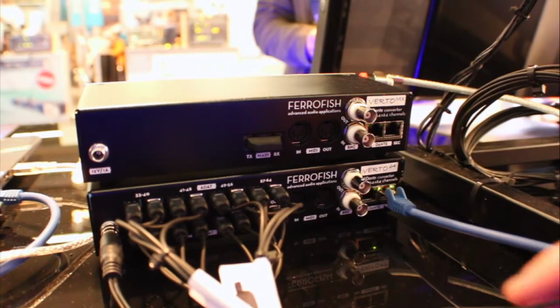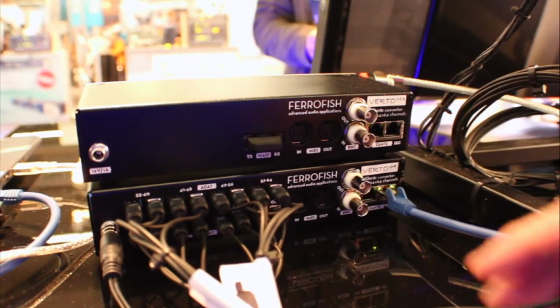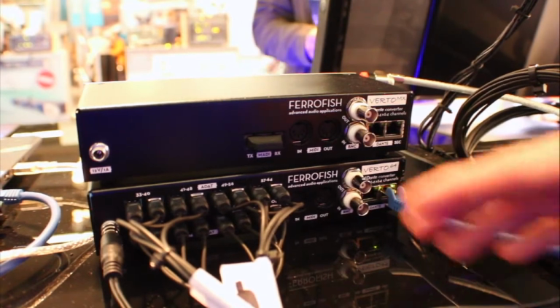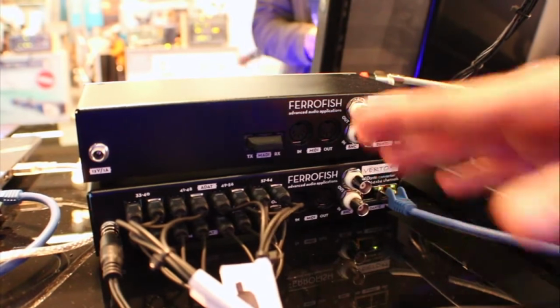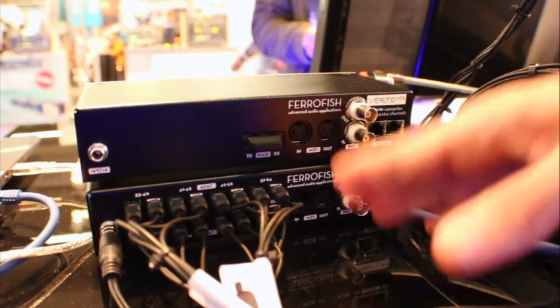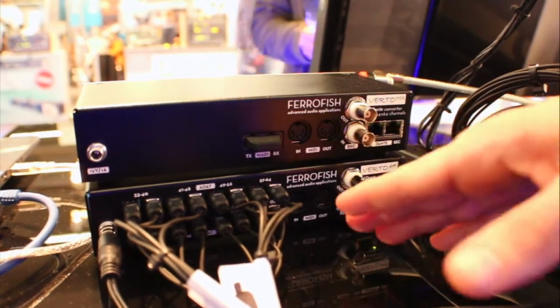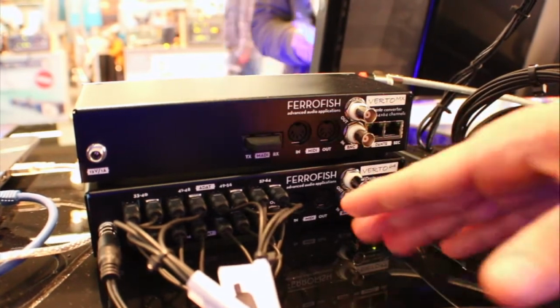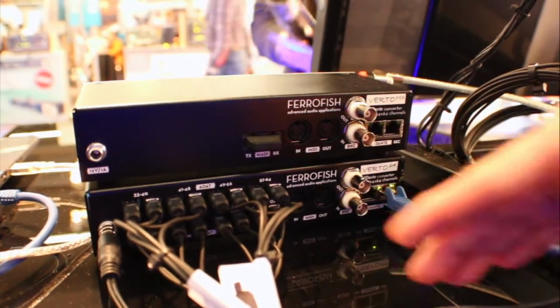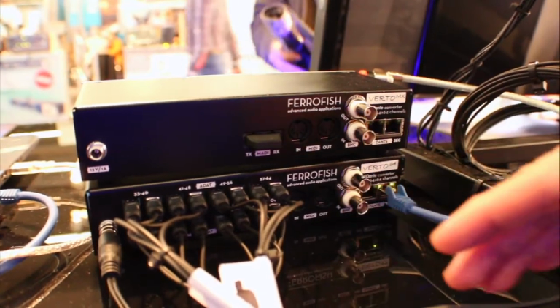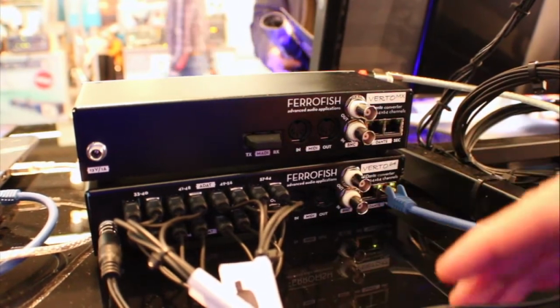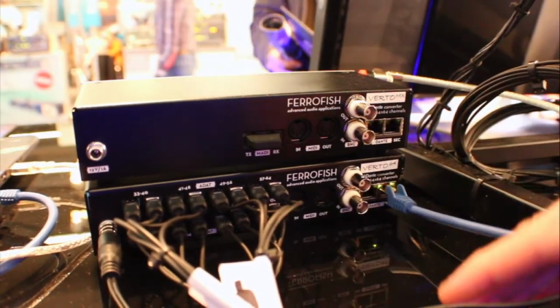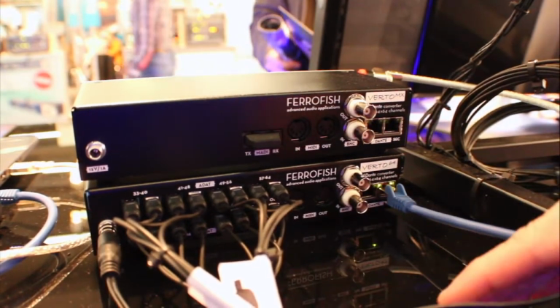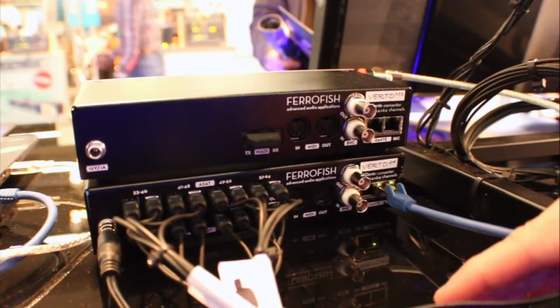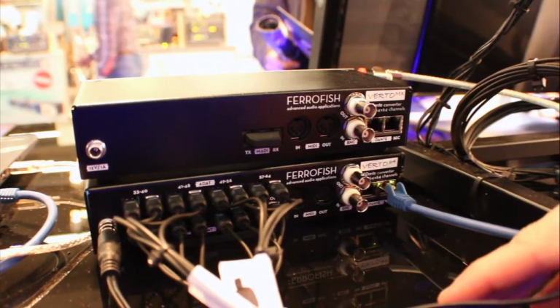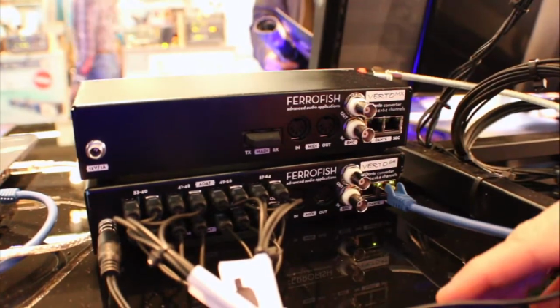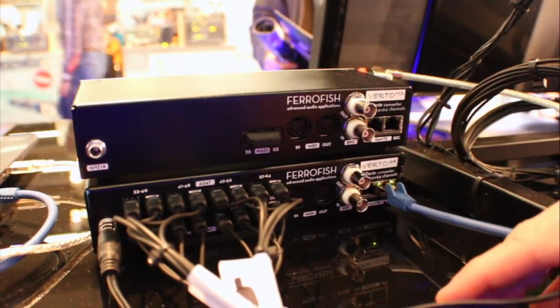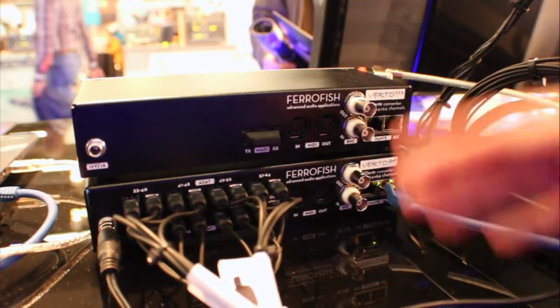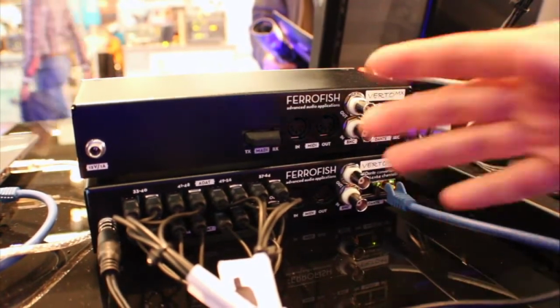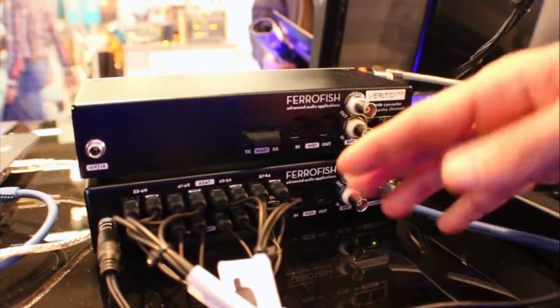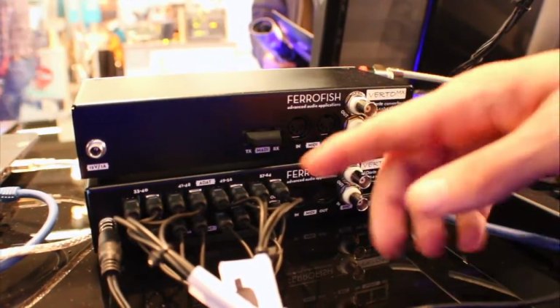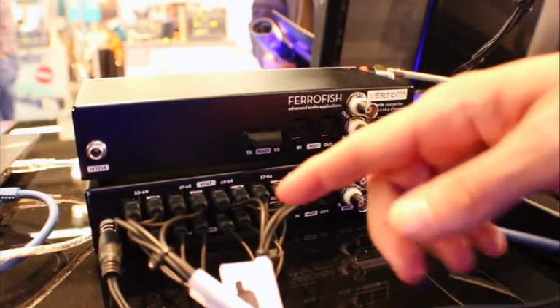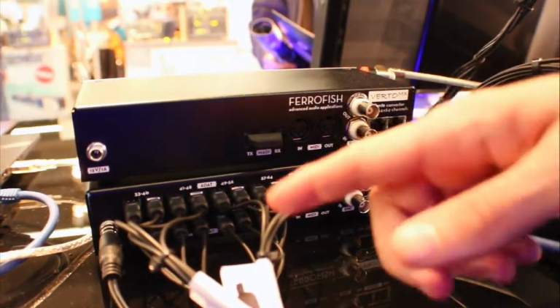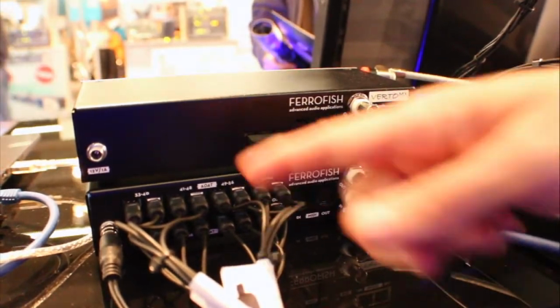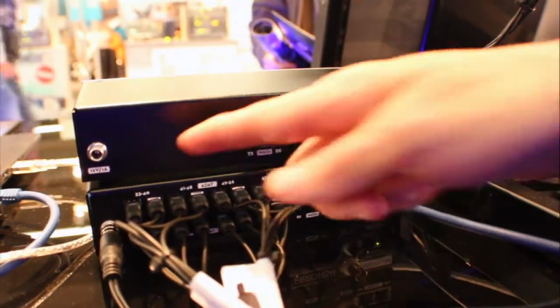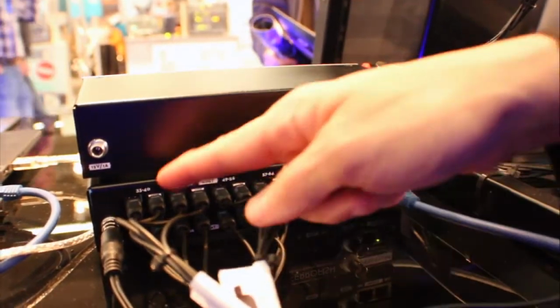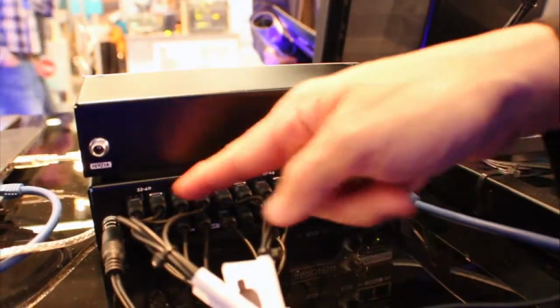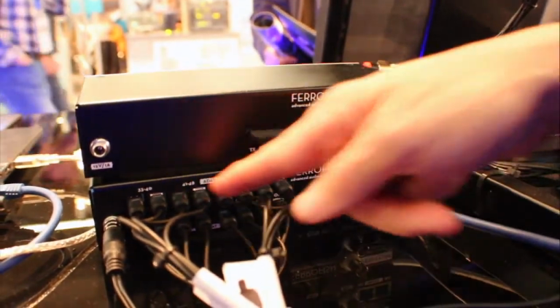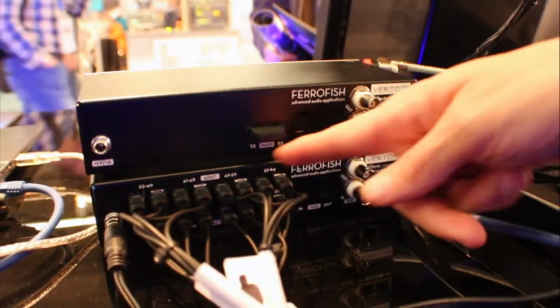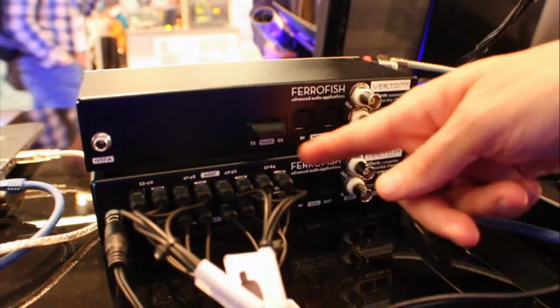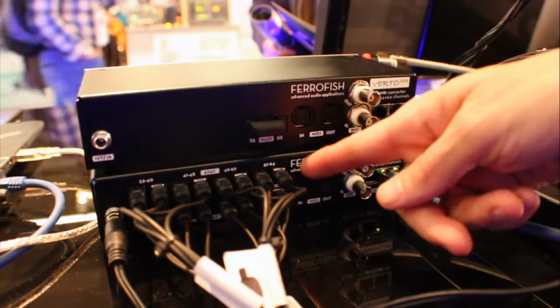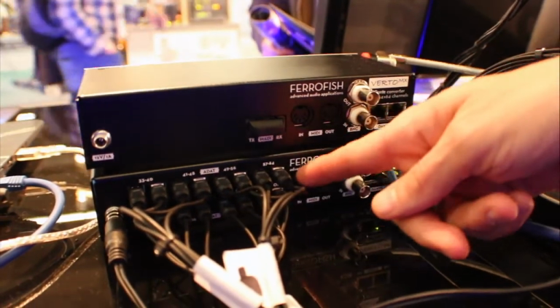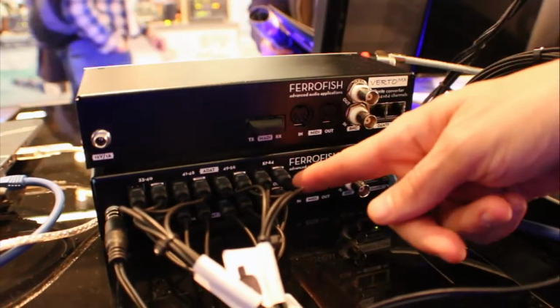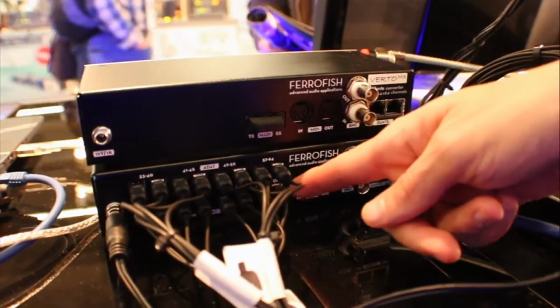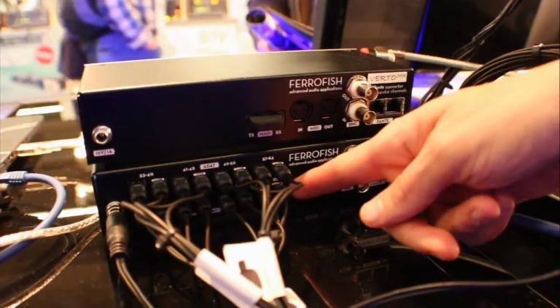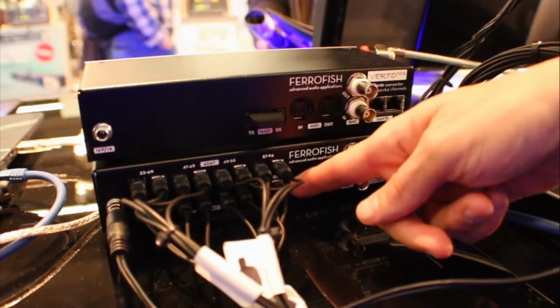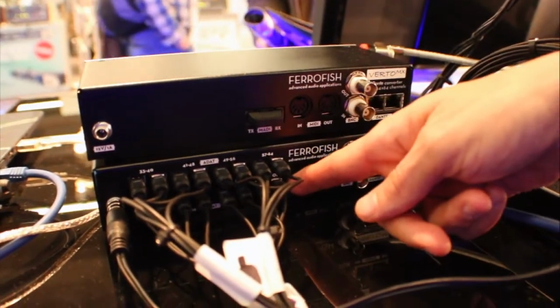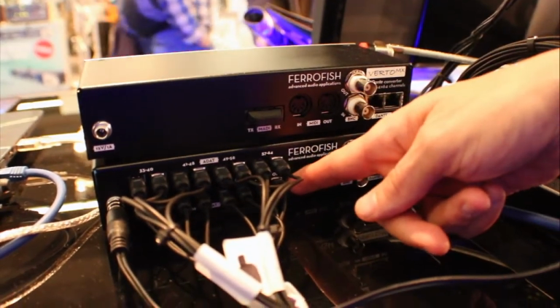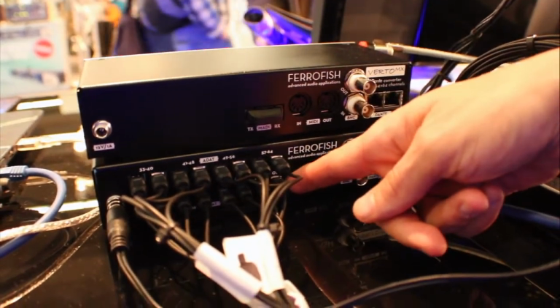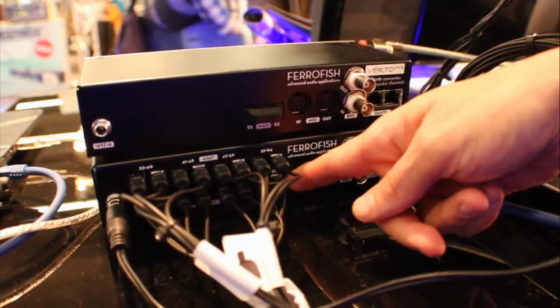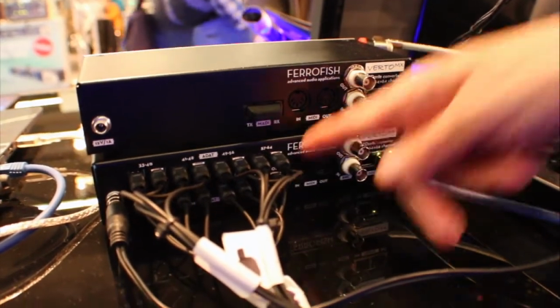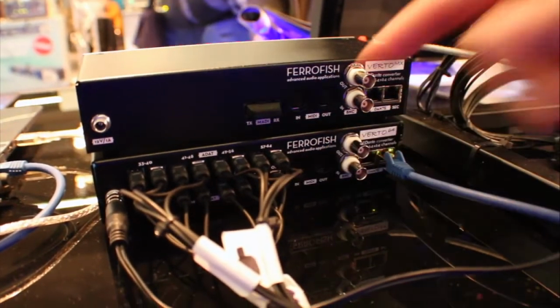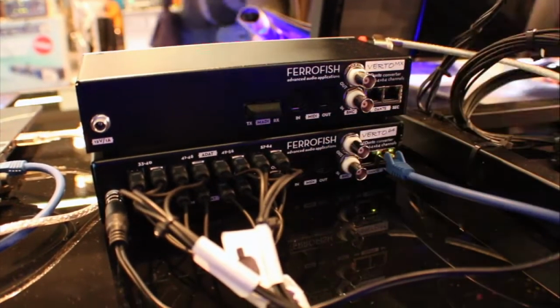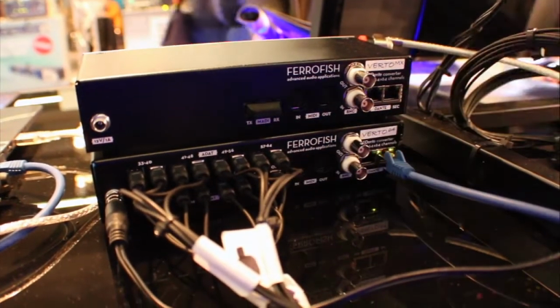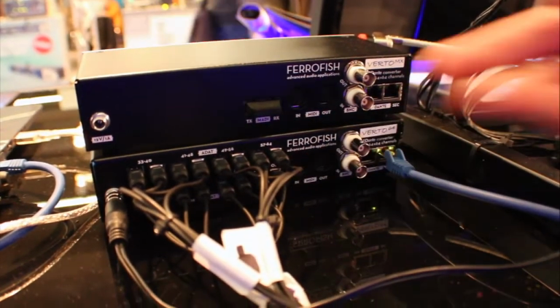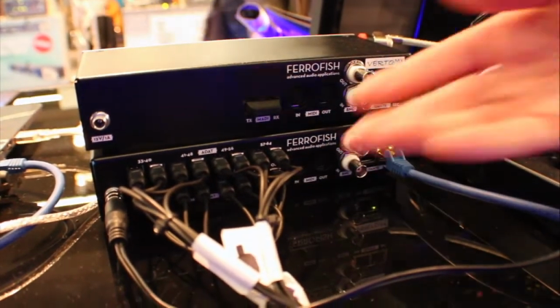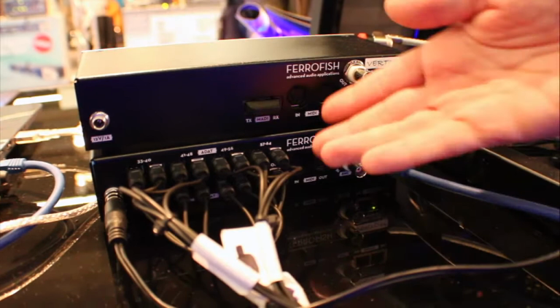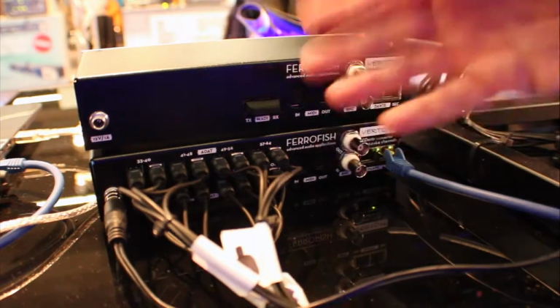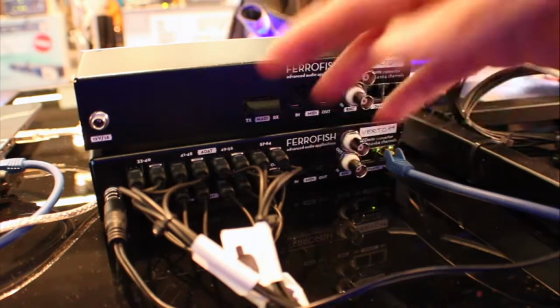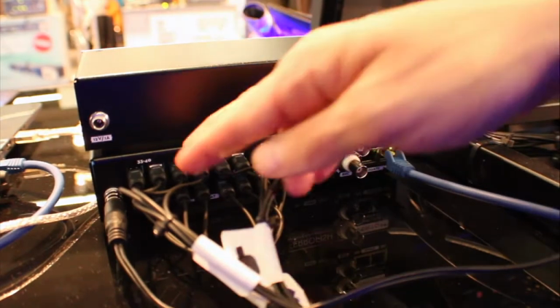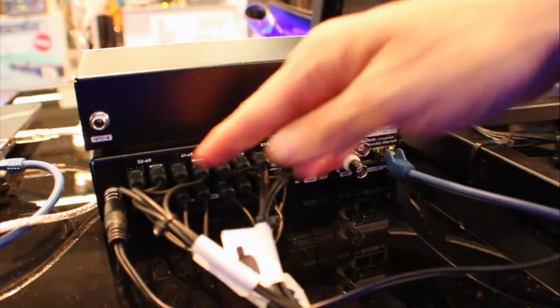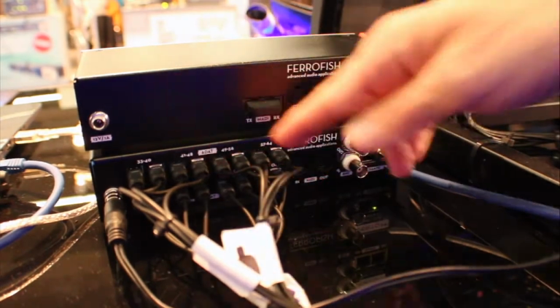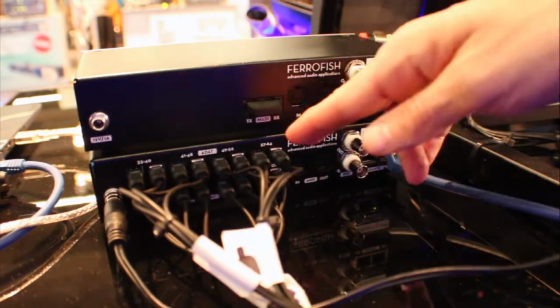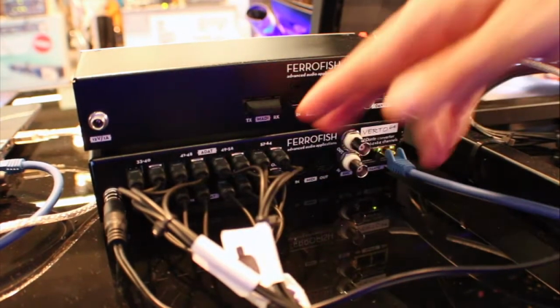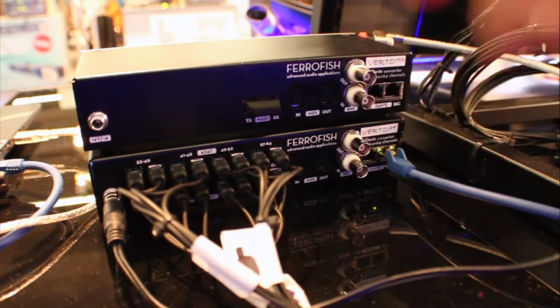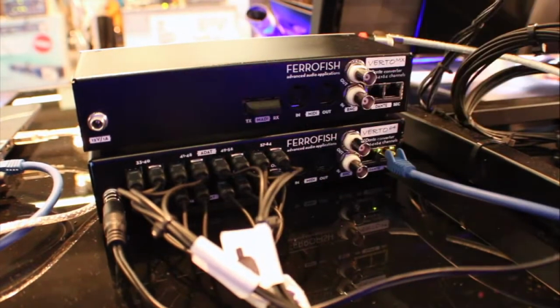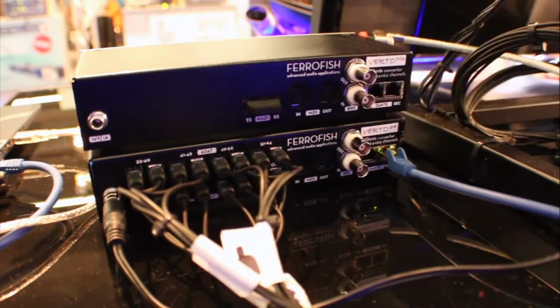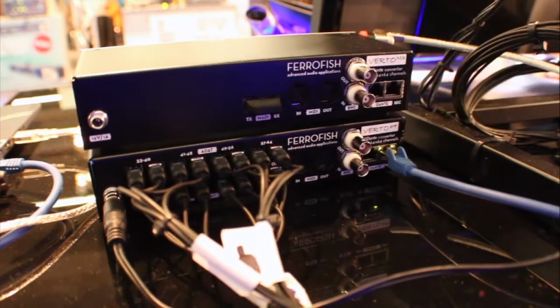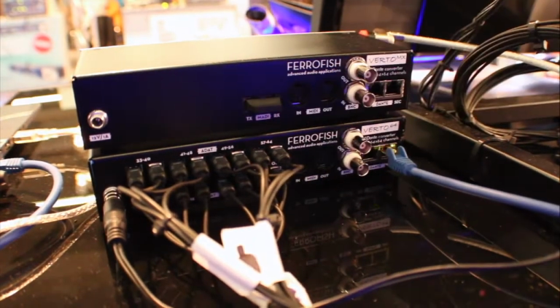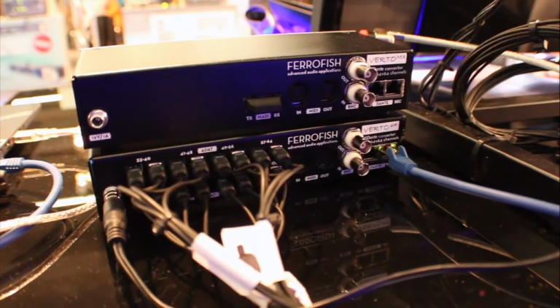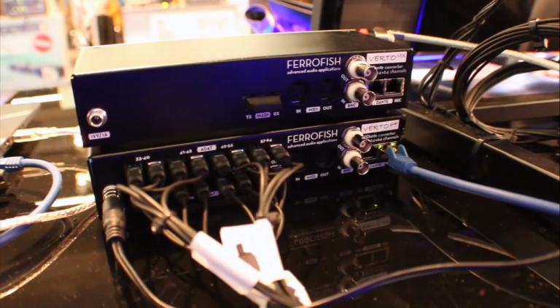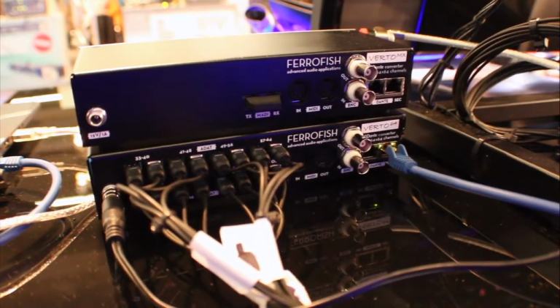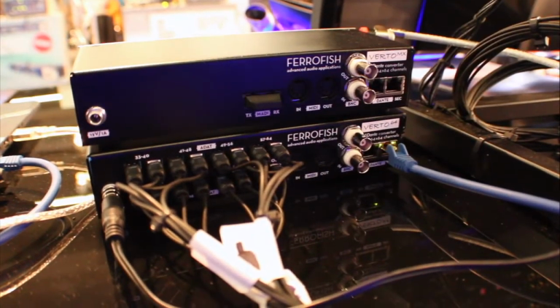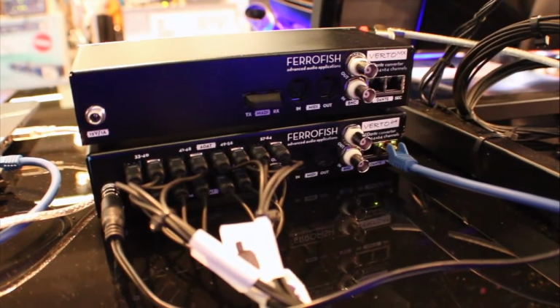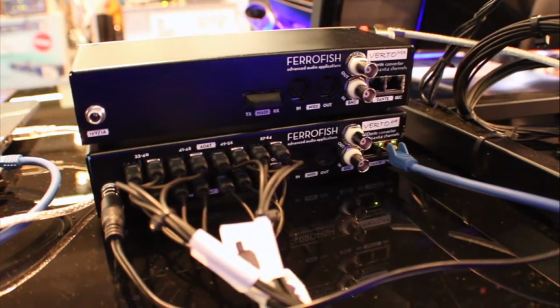For ADAT we have two different versions. This one is the 64-channel version, as you can see on the ADAT ports.